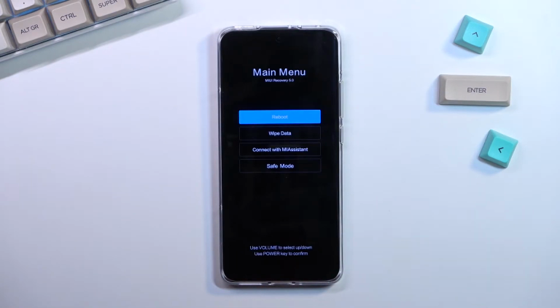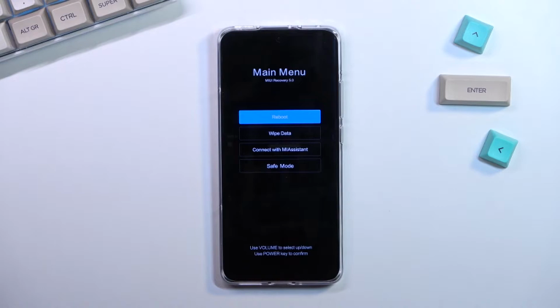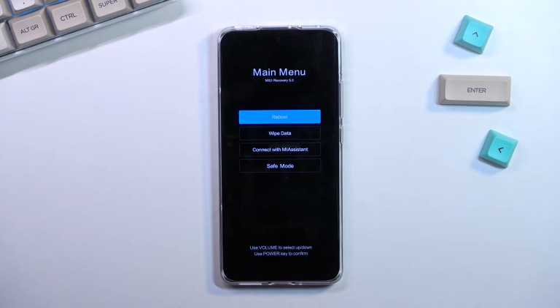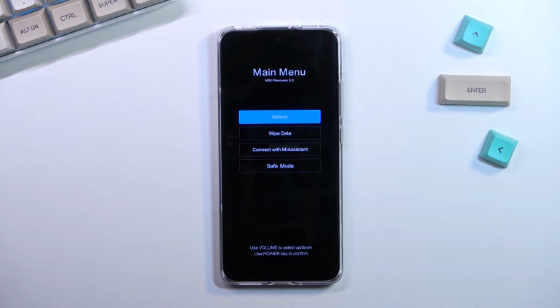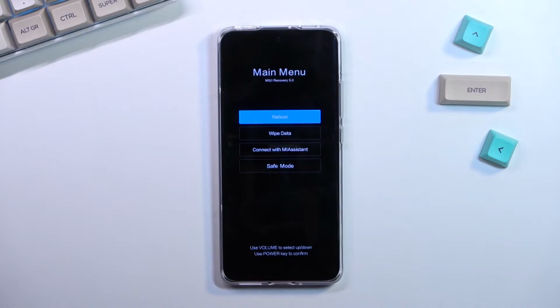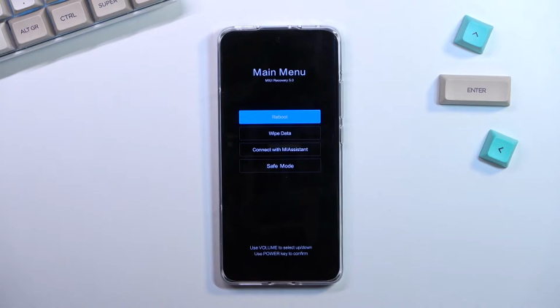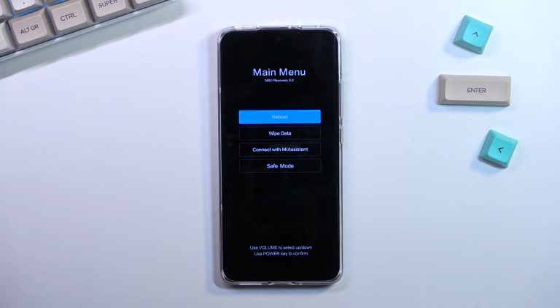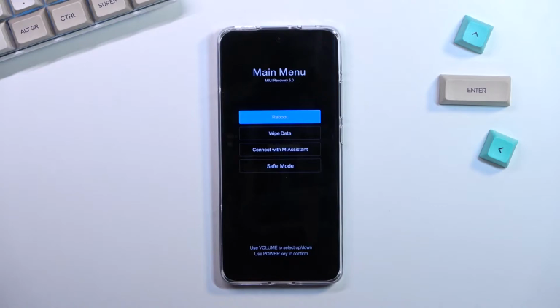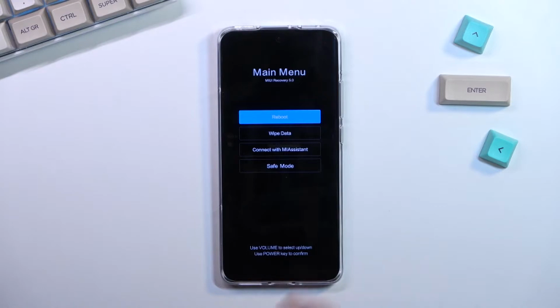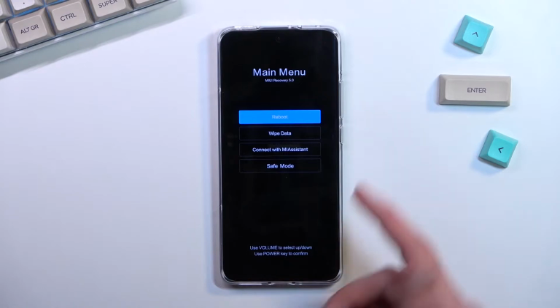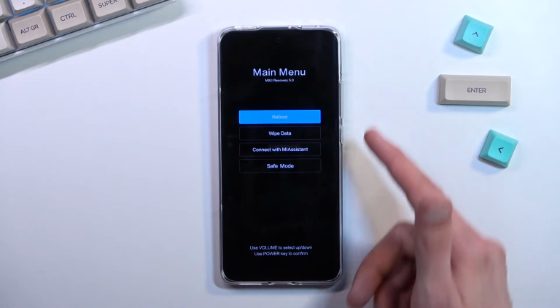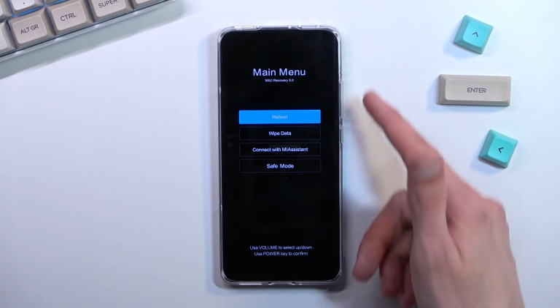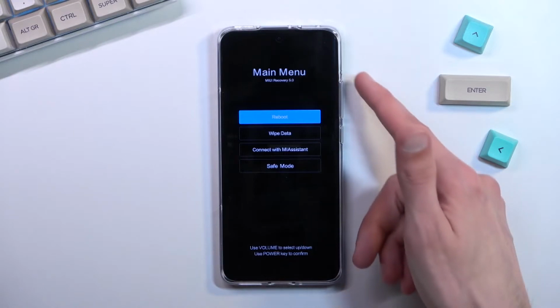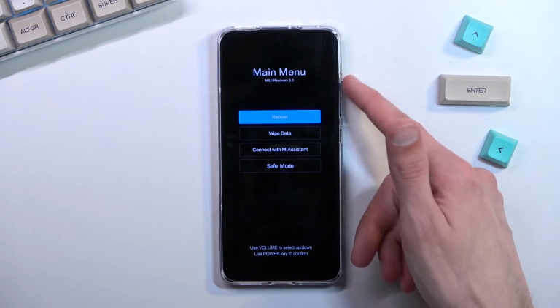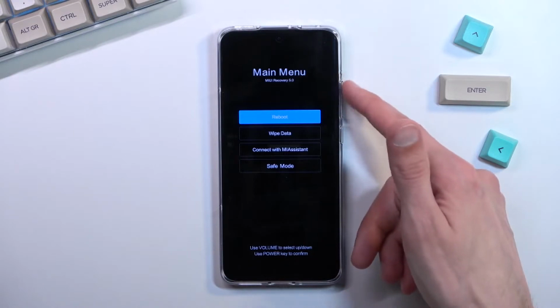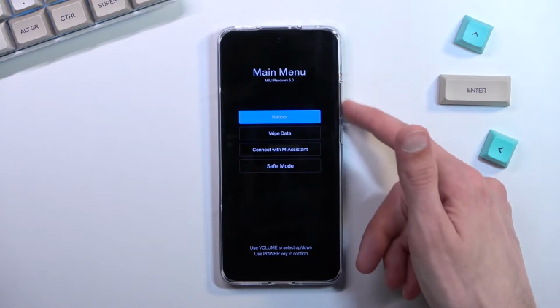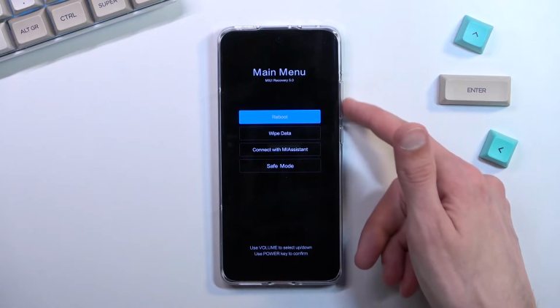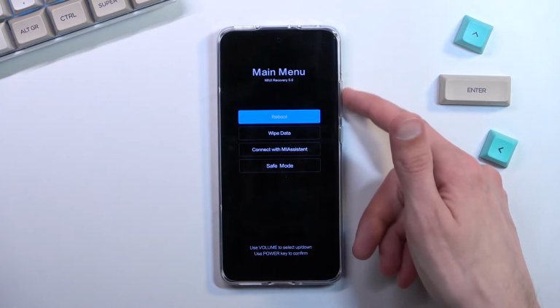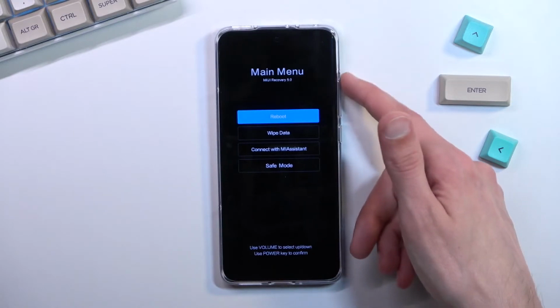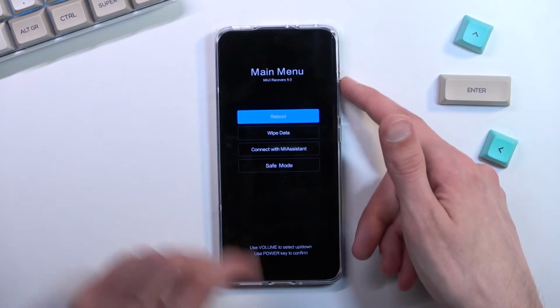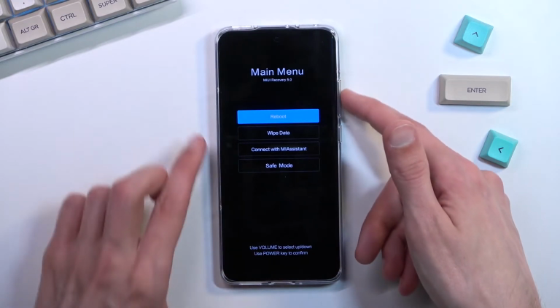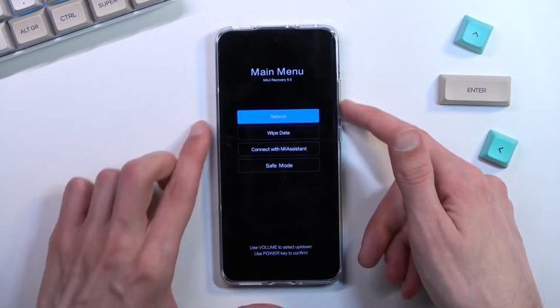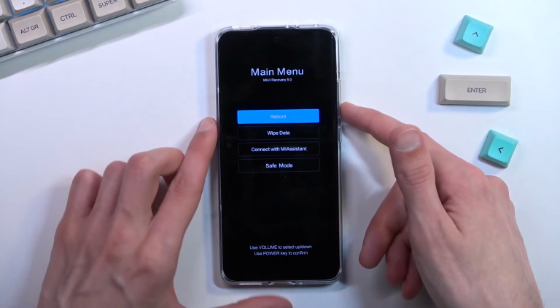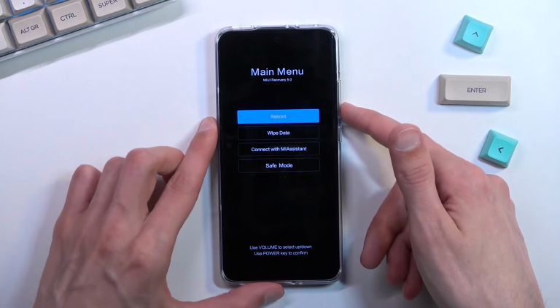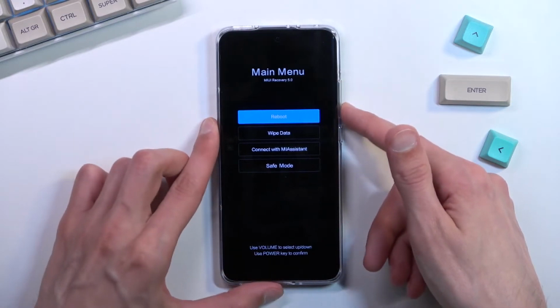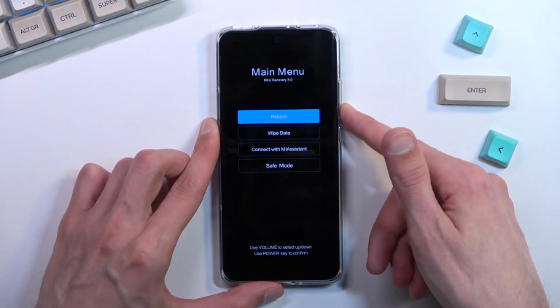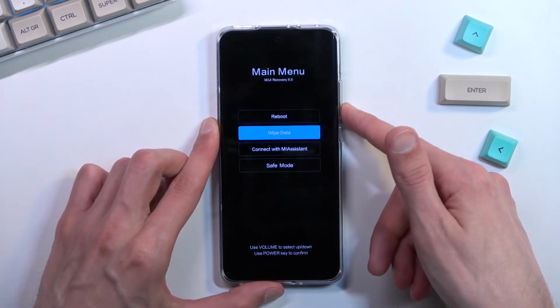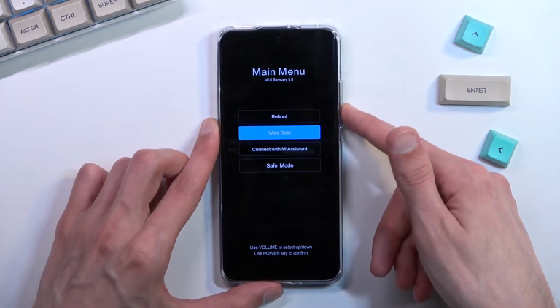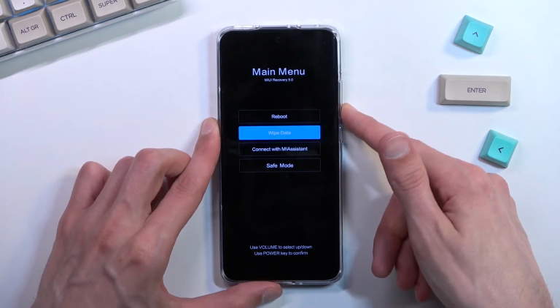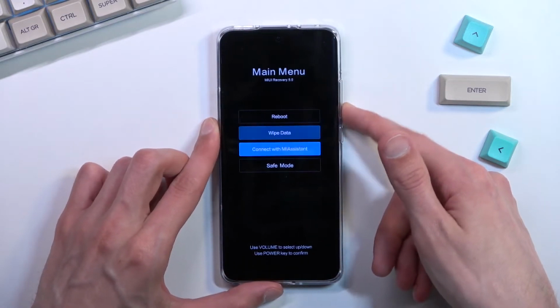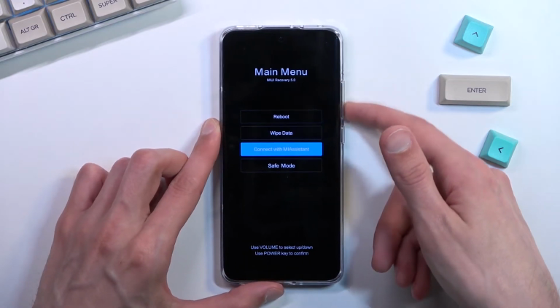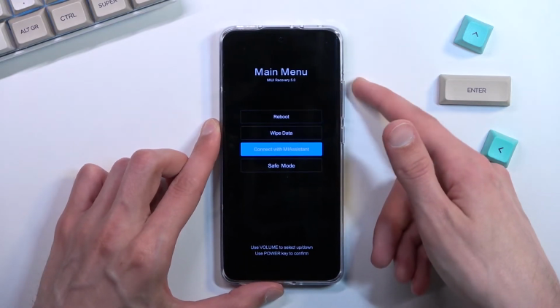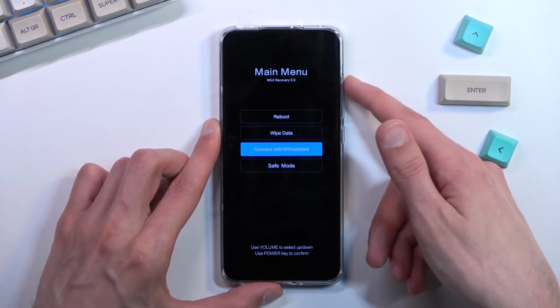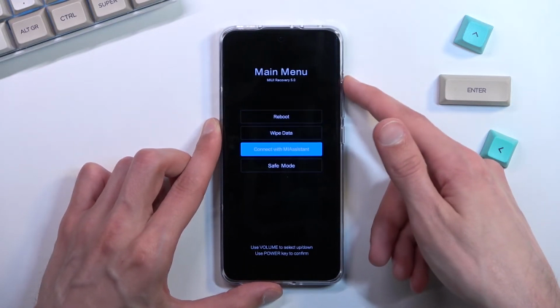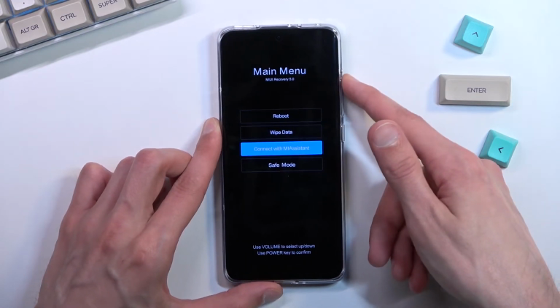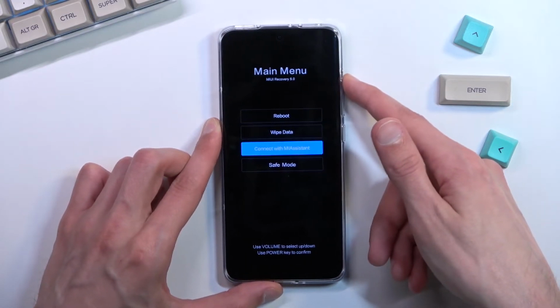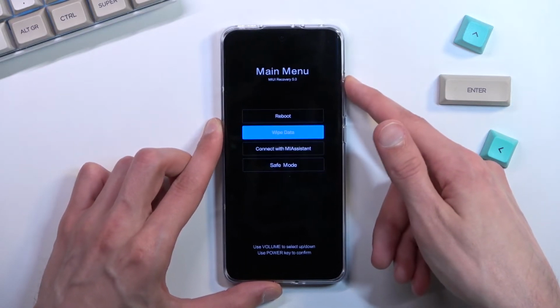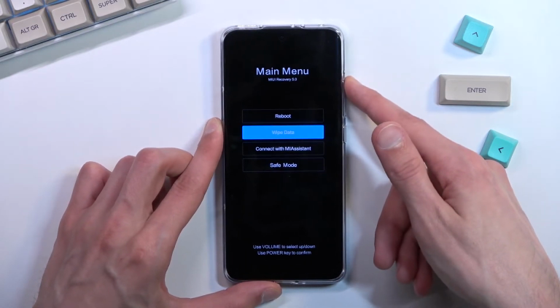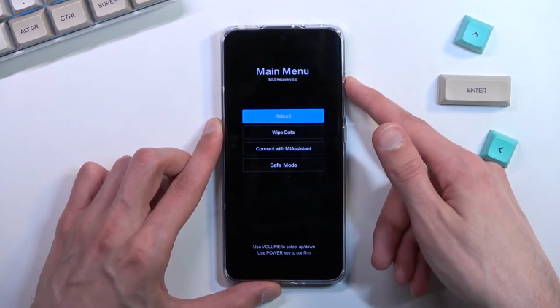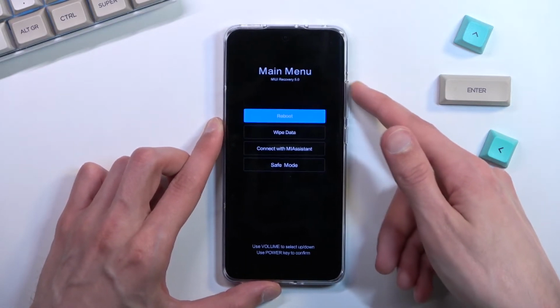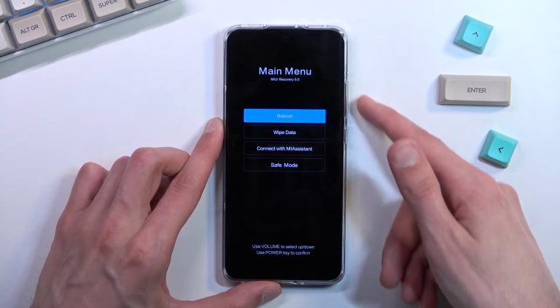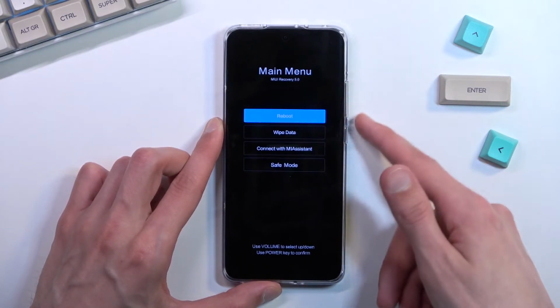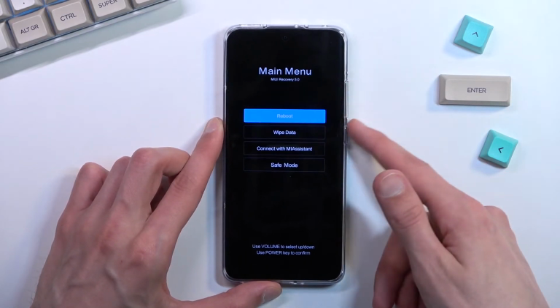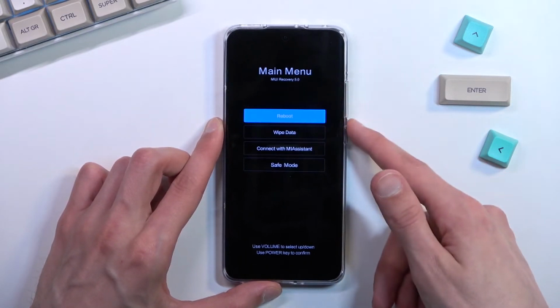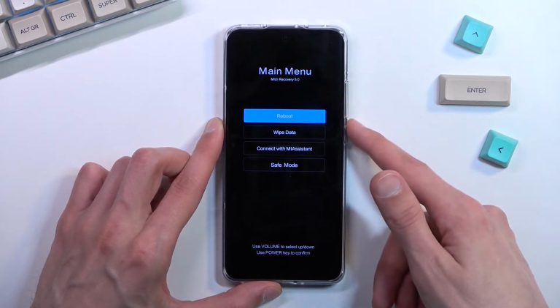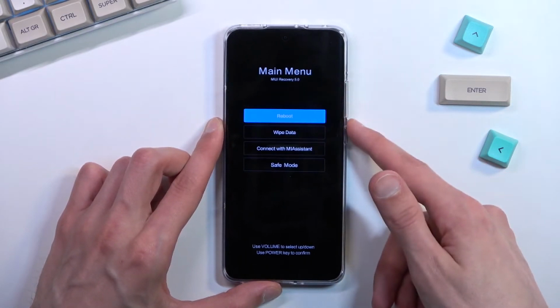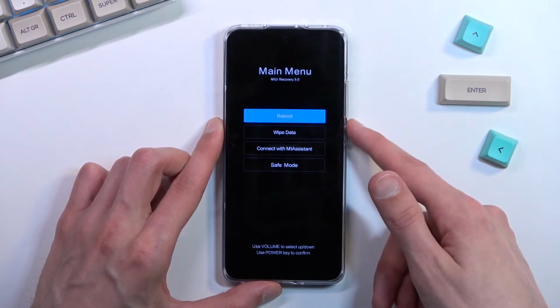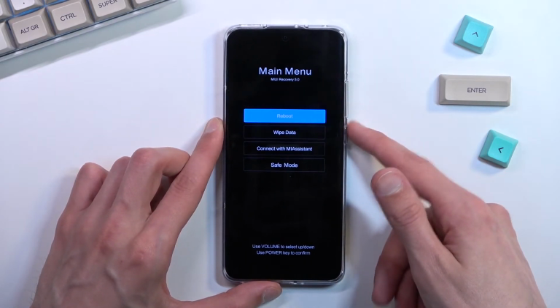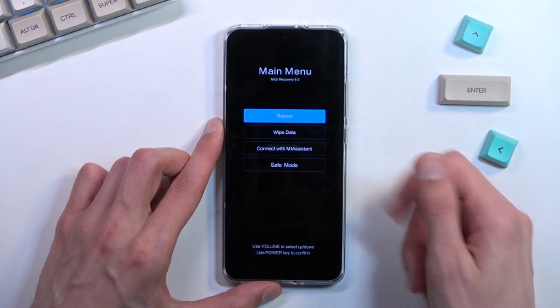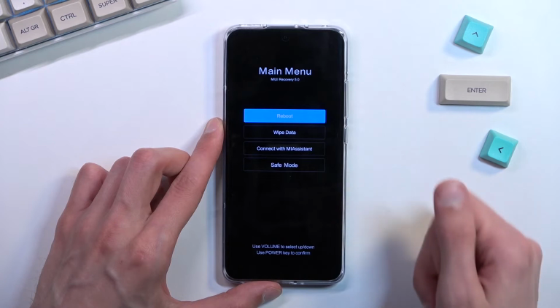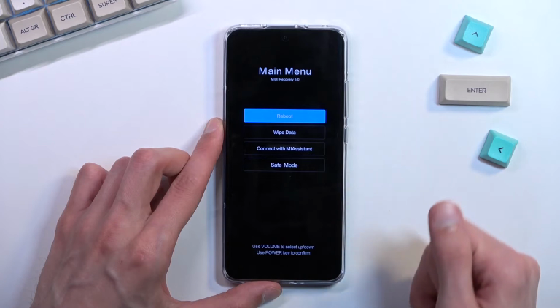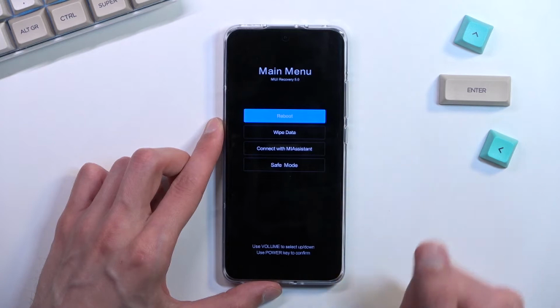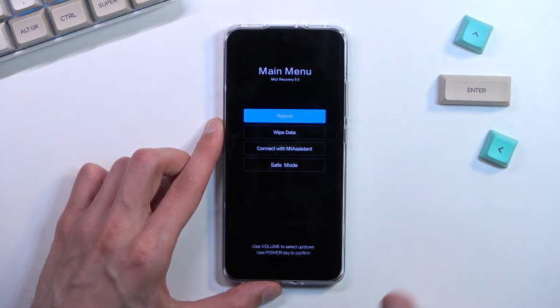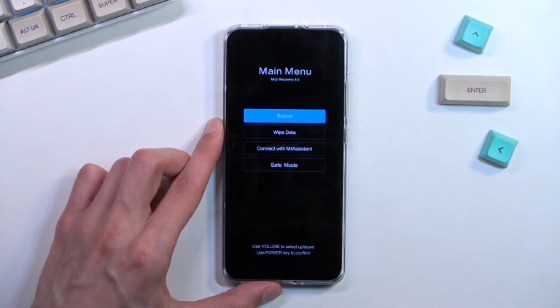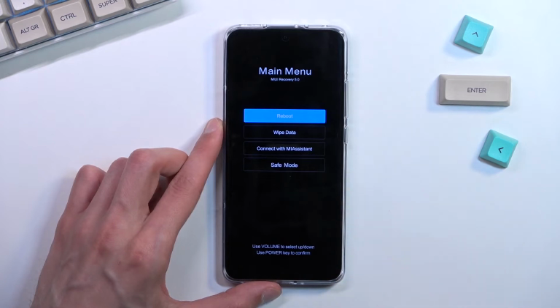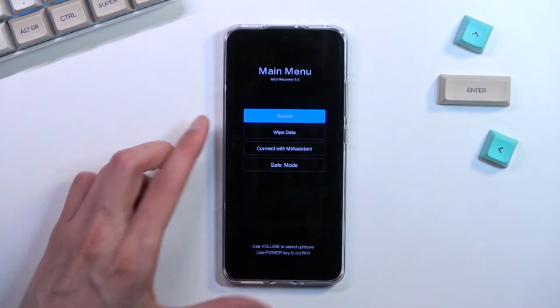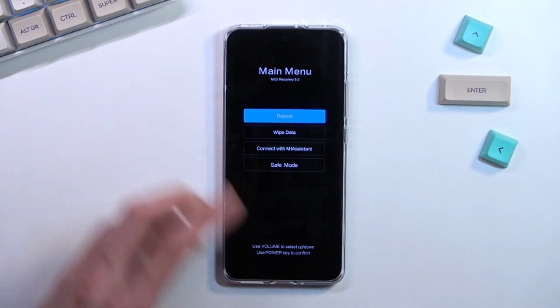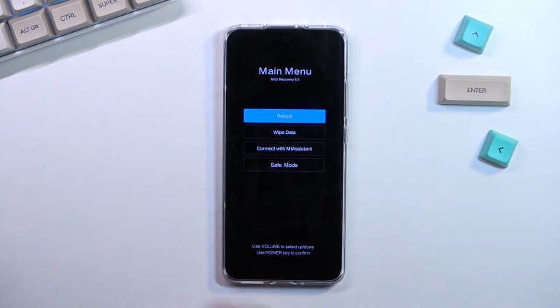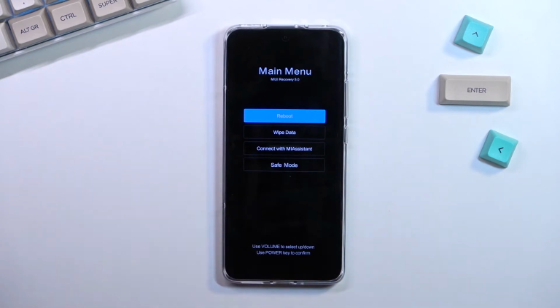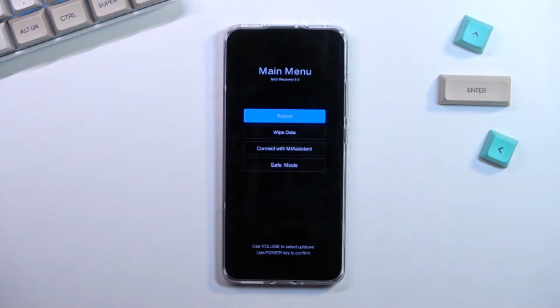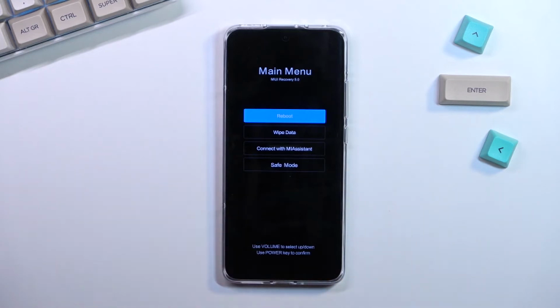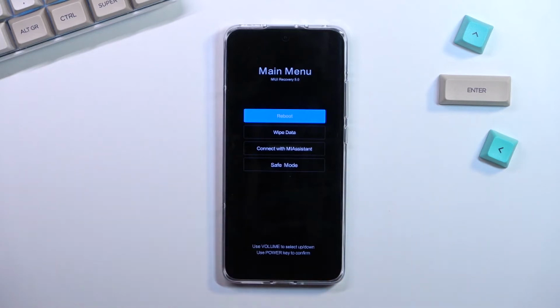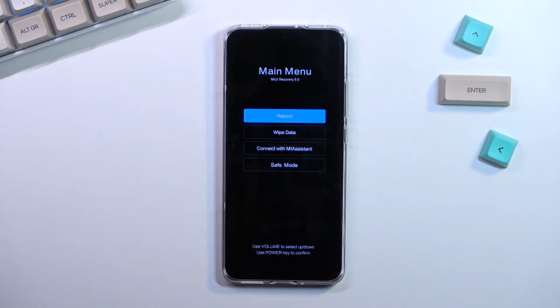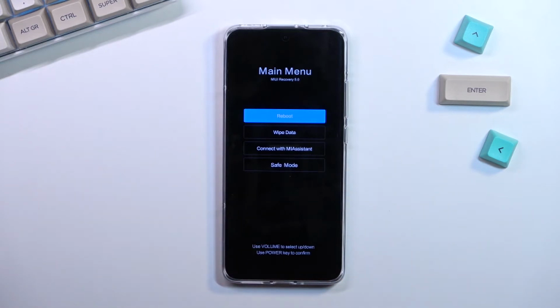Now in this mode you will need to use the volume keys to navigate the menu, and the power key will be used to confirm whatever is selected.